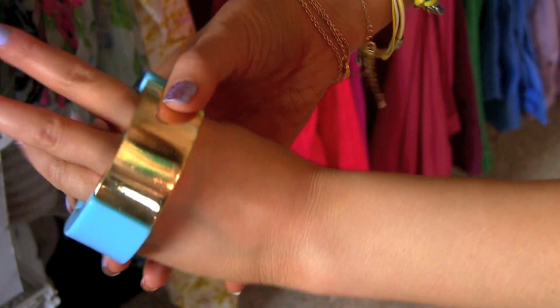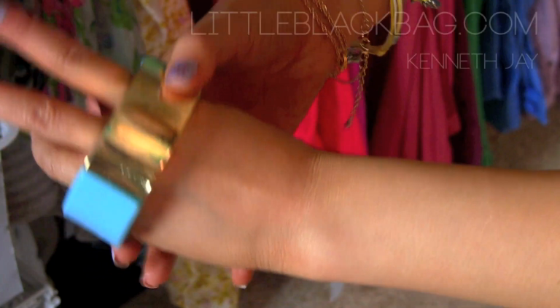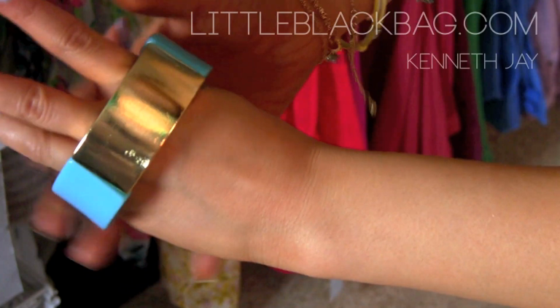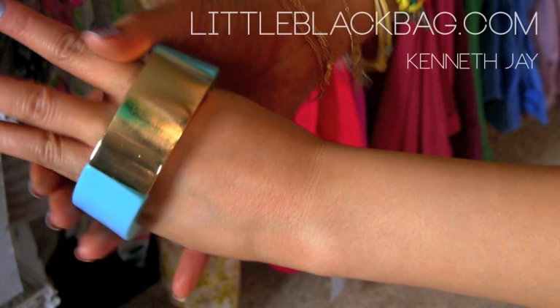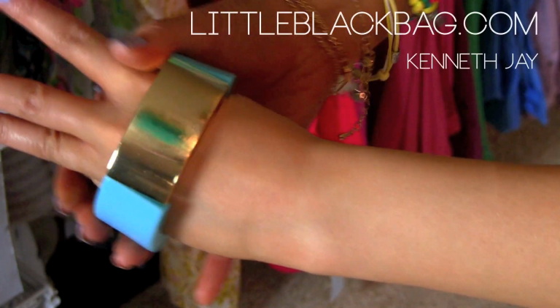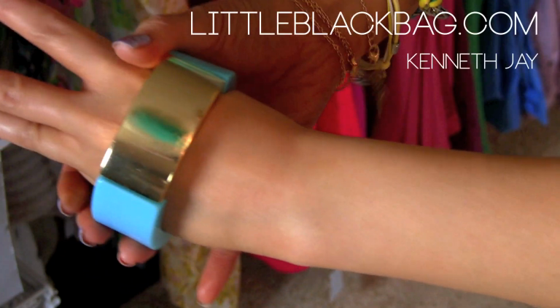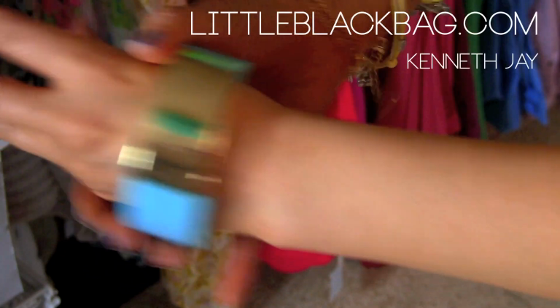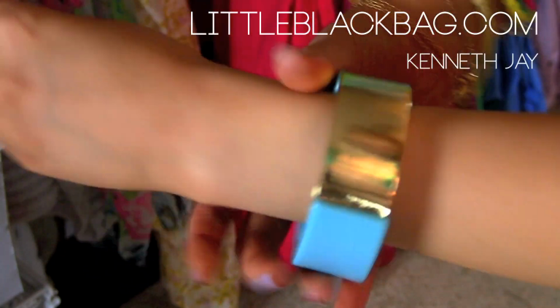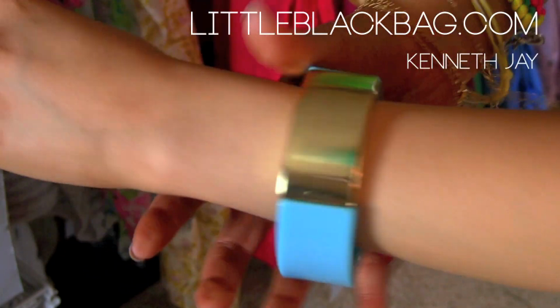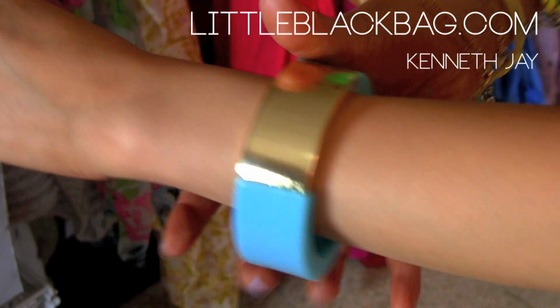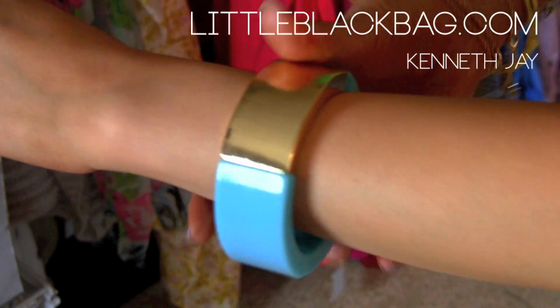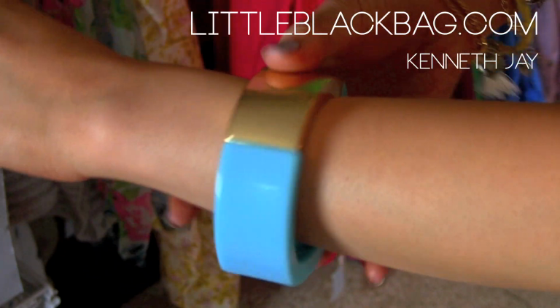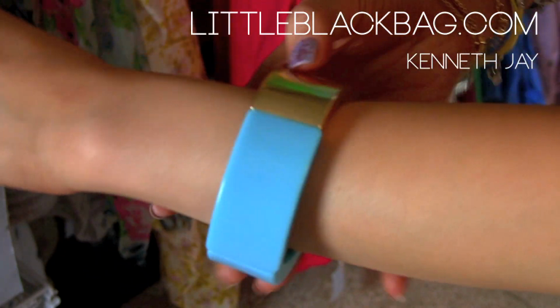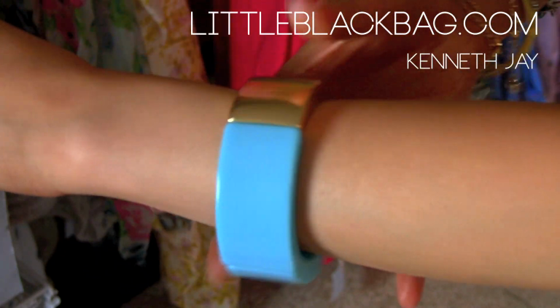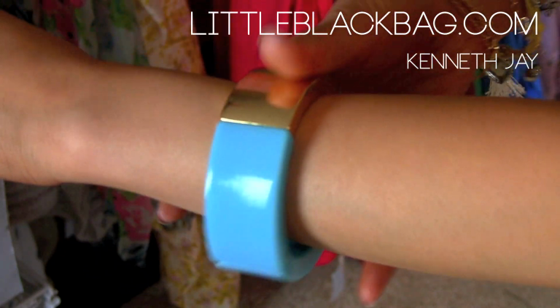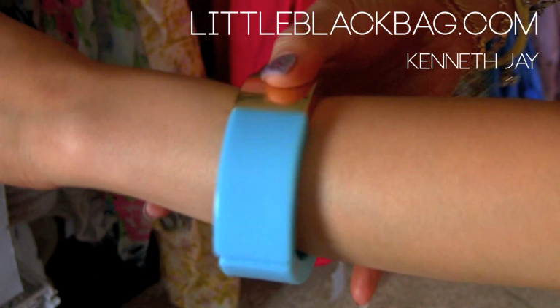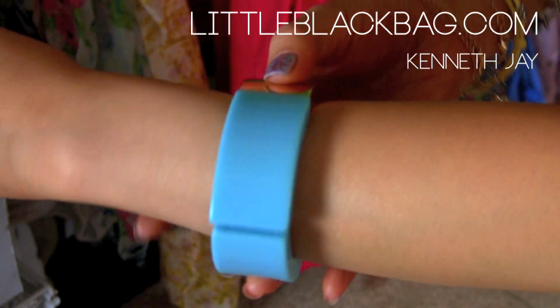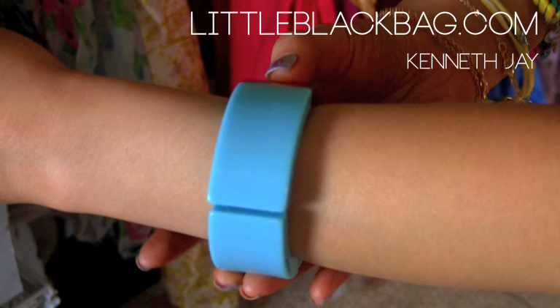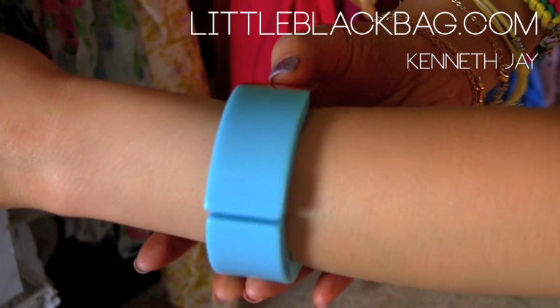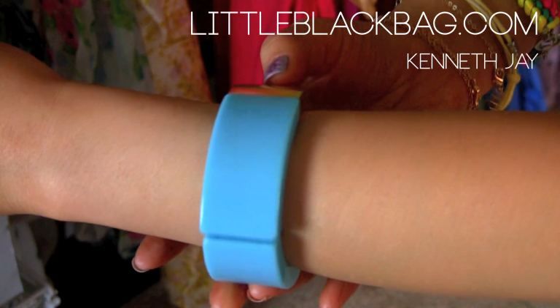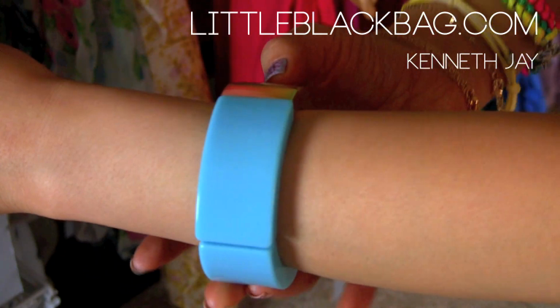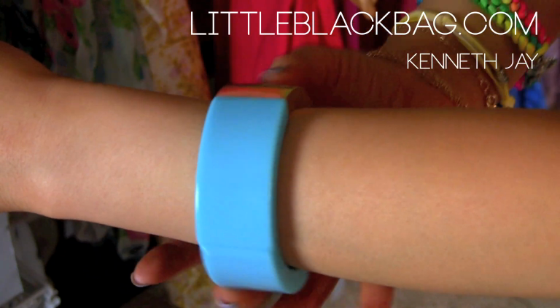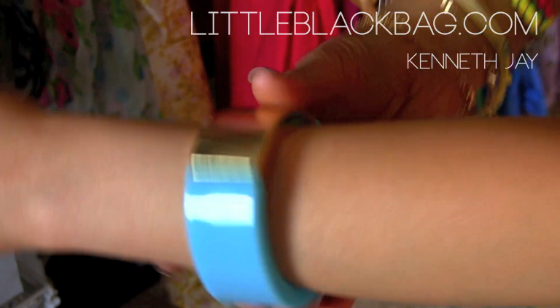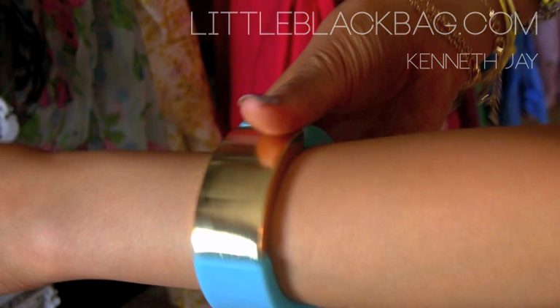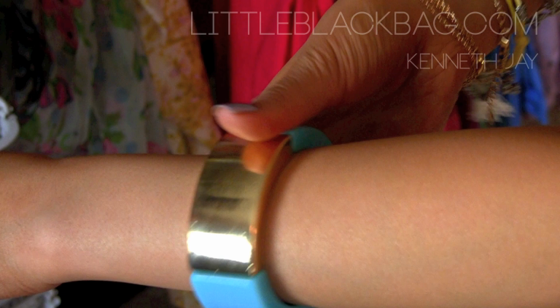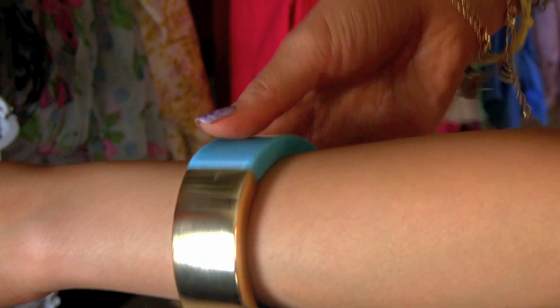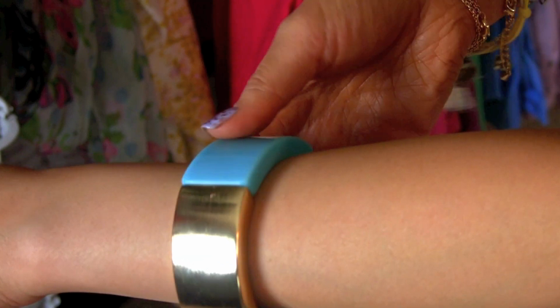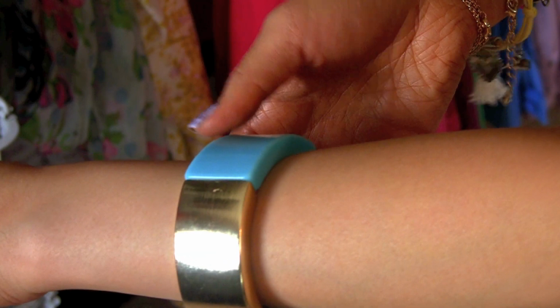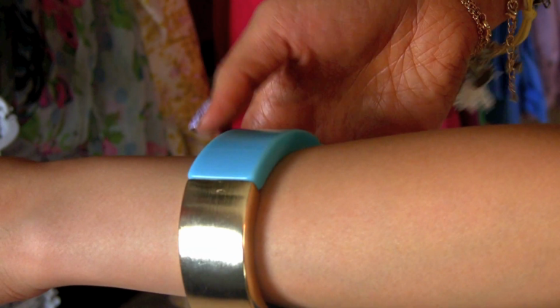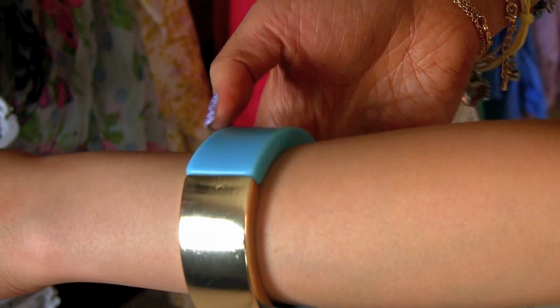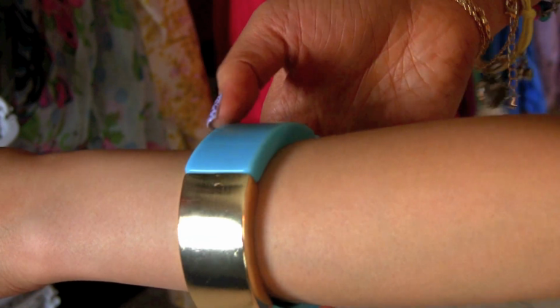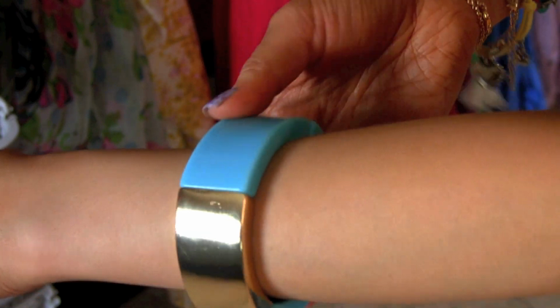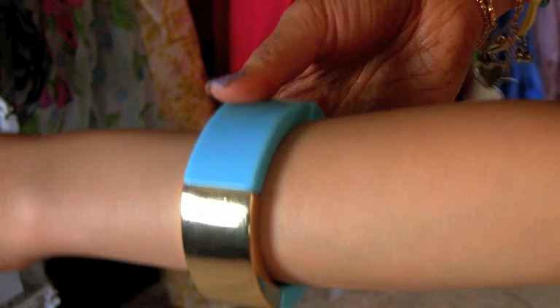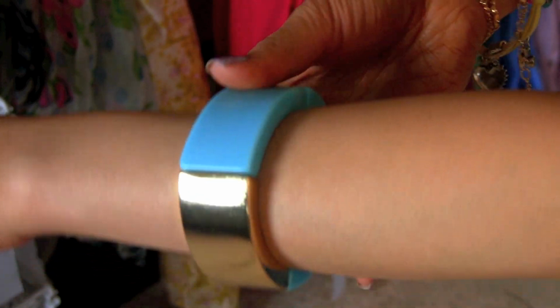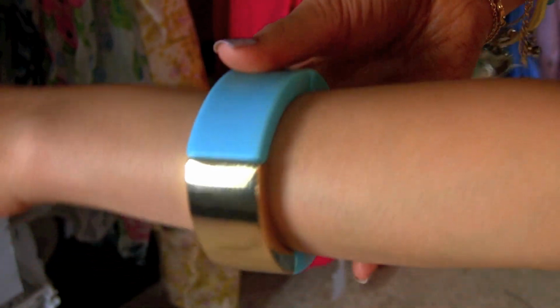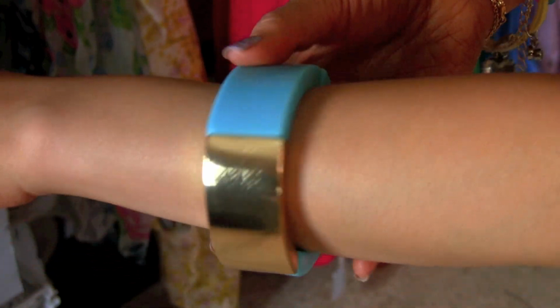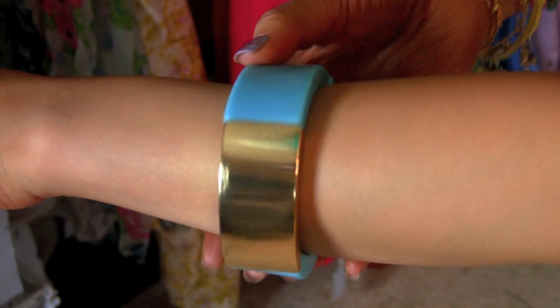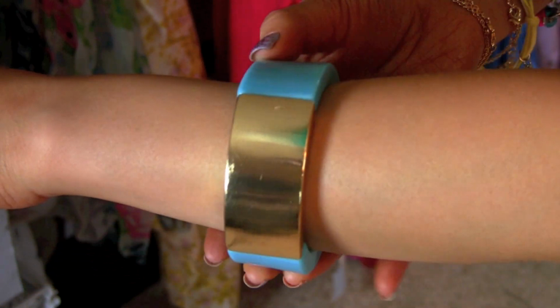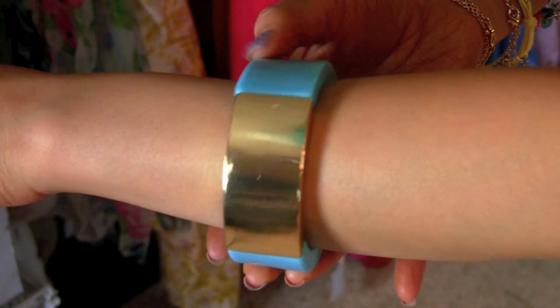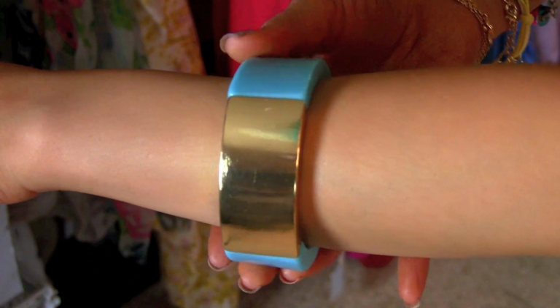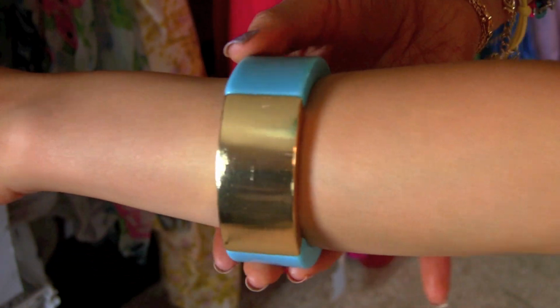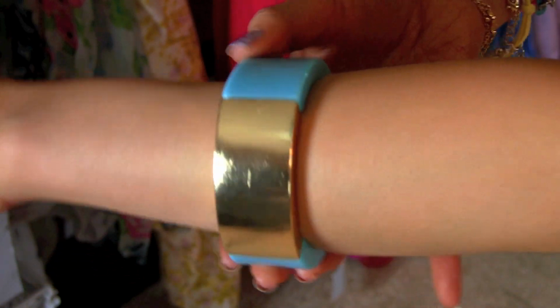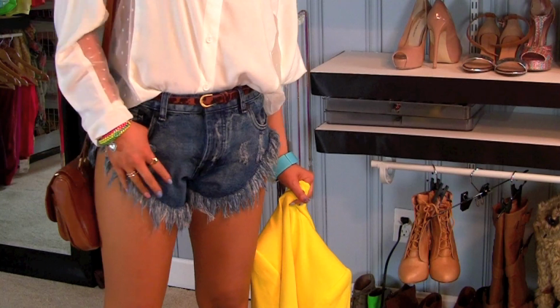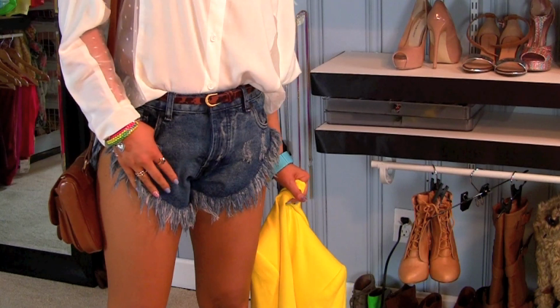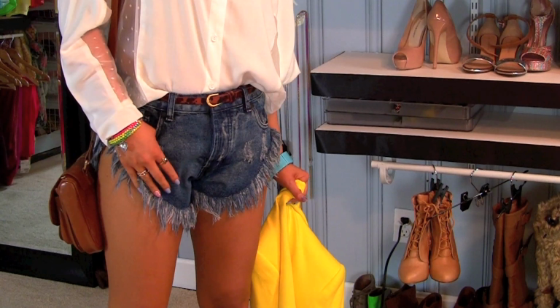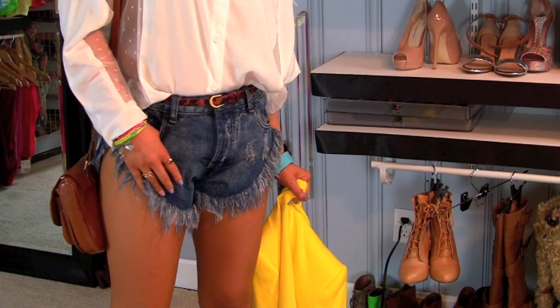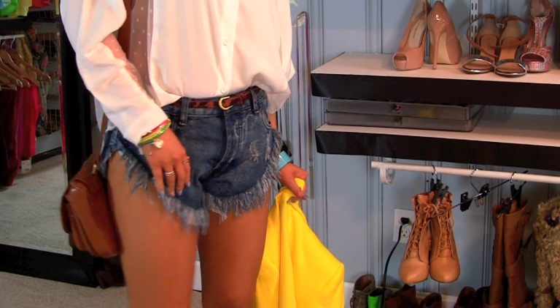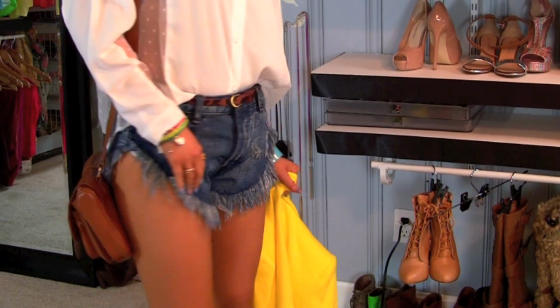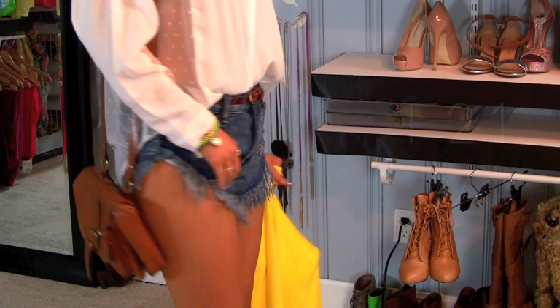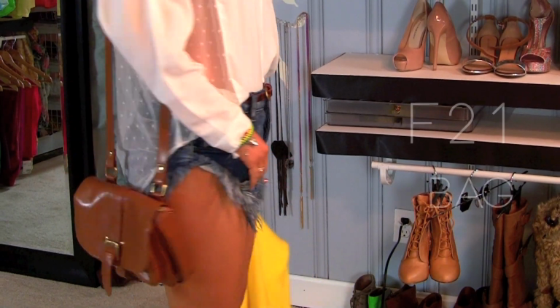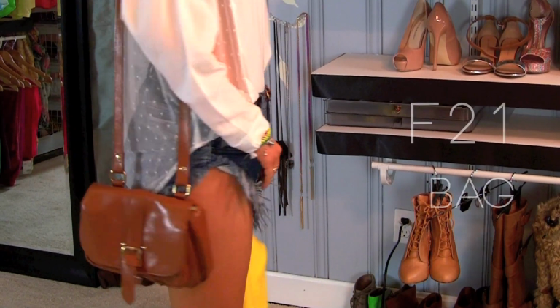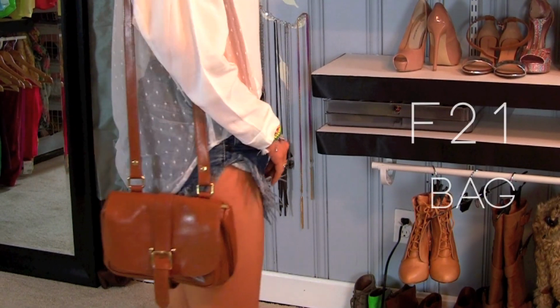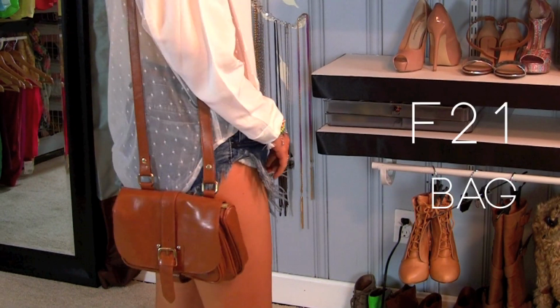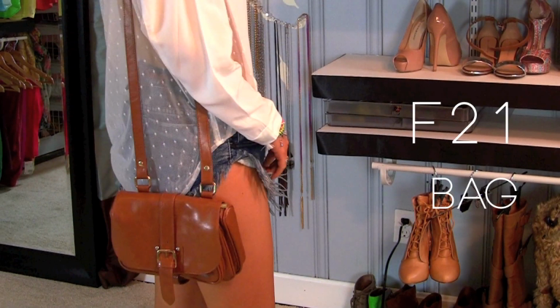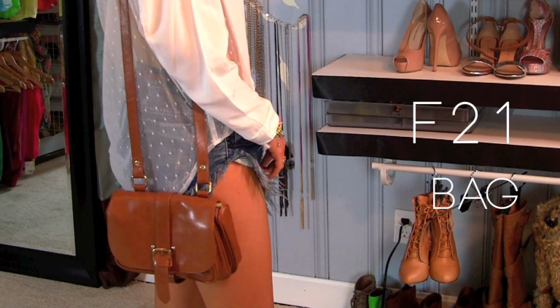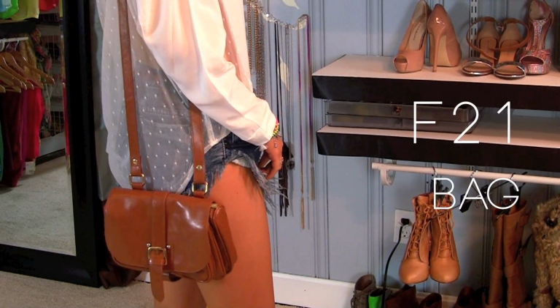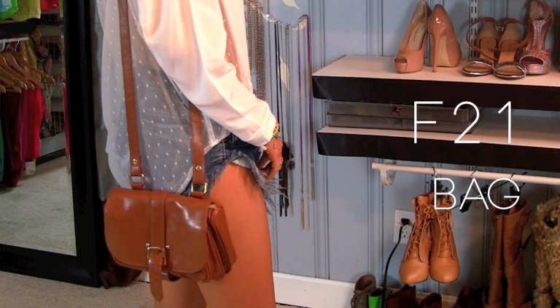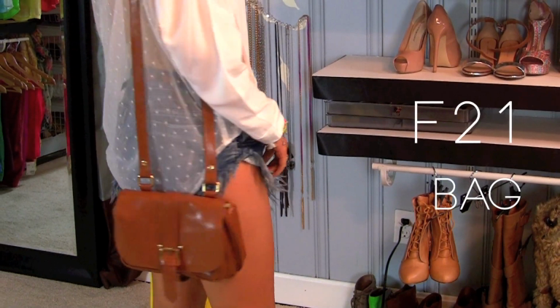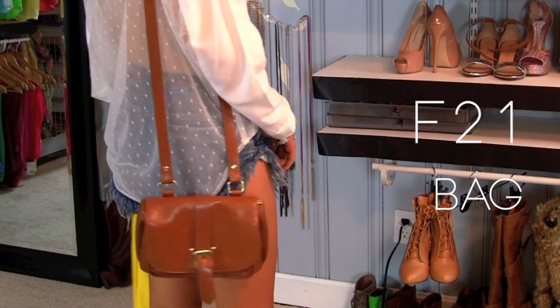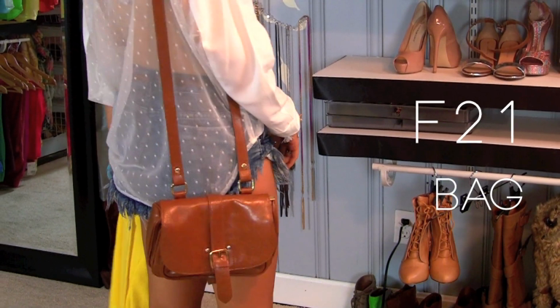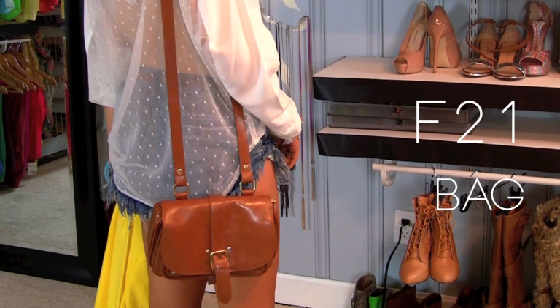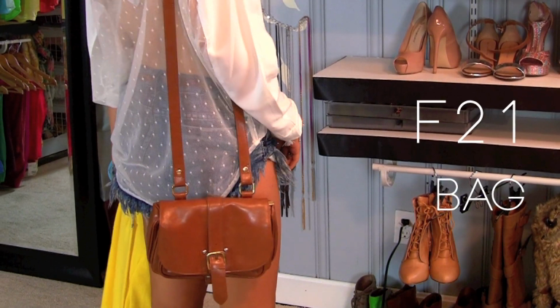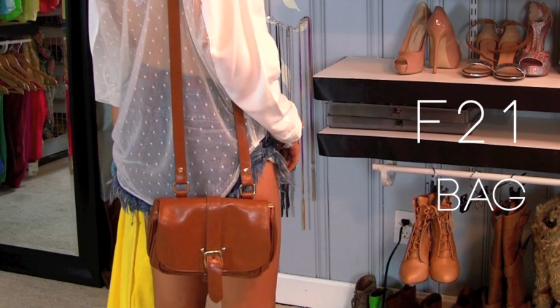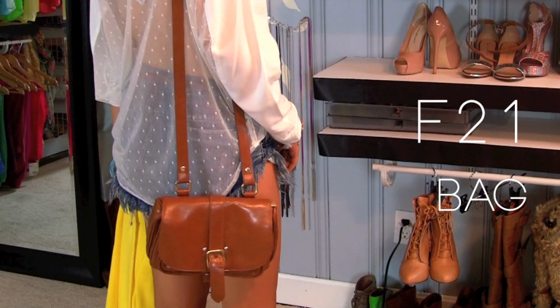On my left arm, I have my favorite teal bangle that I traded at LittleBlackBag.com, along with my favorite body cross bag.